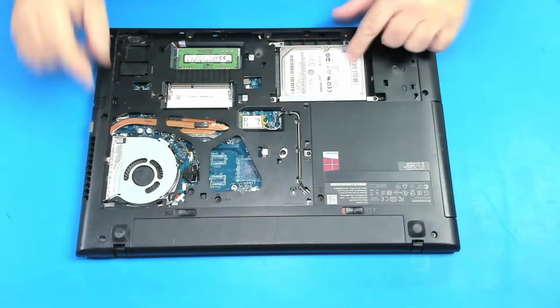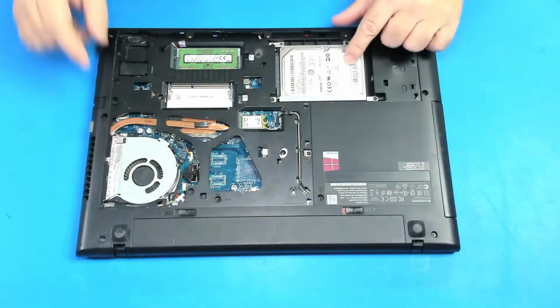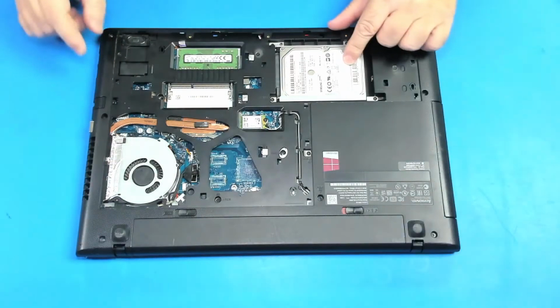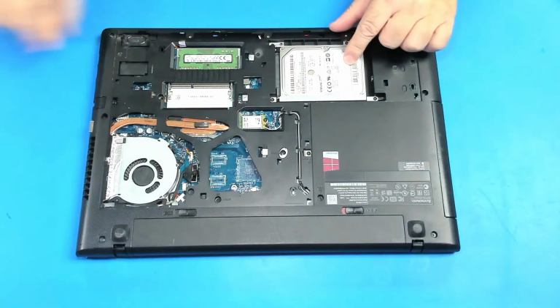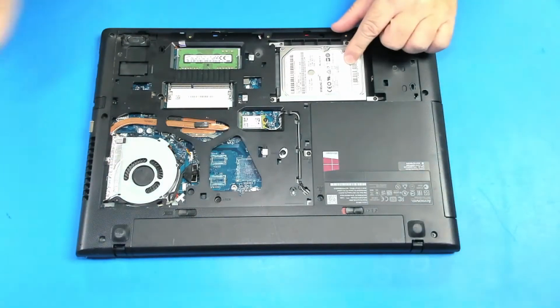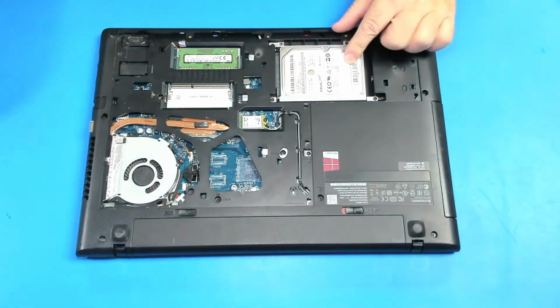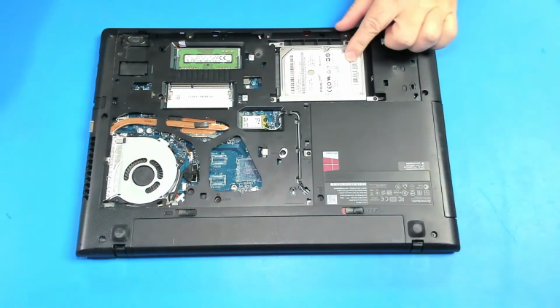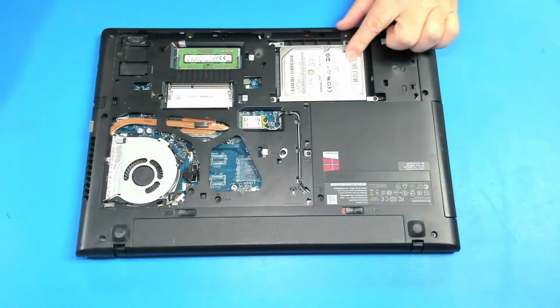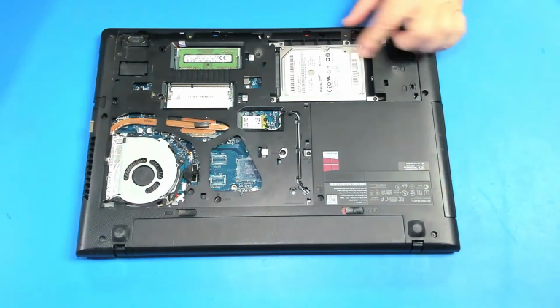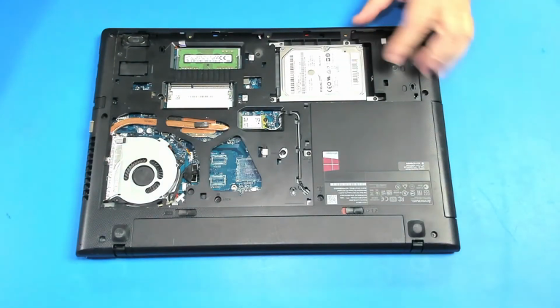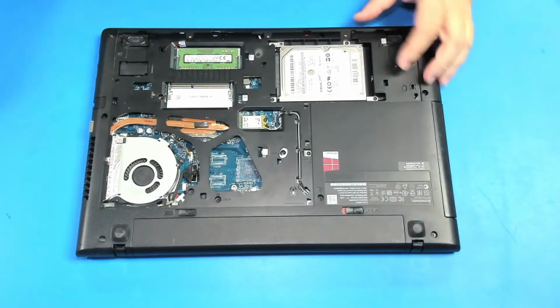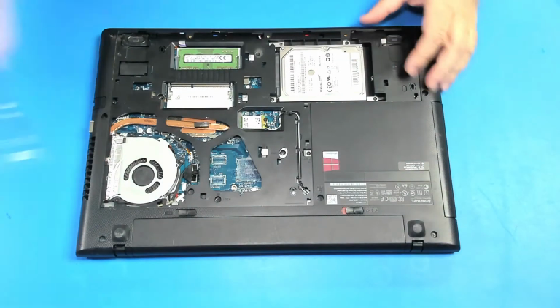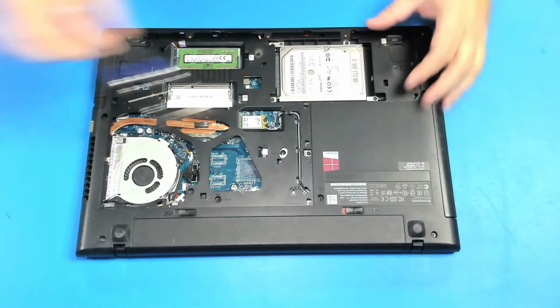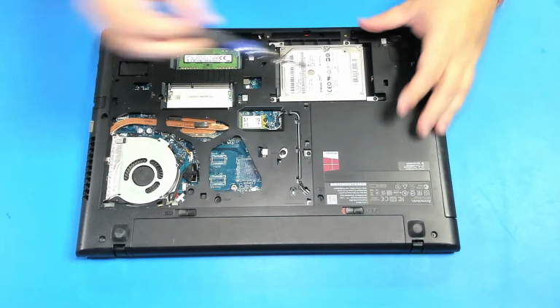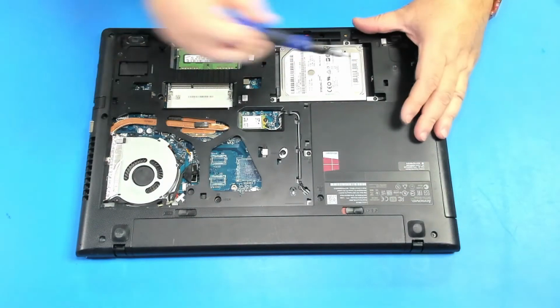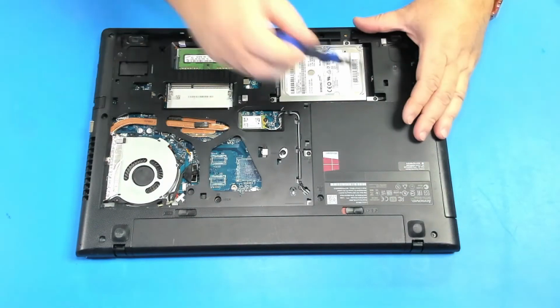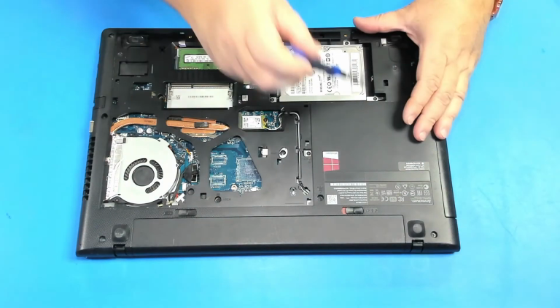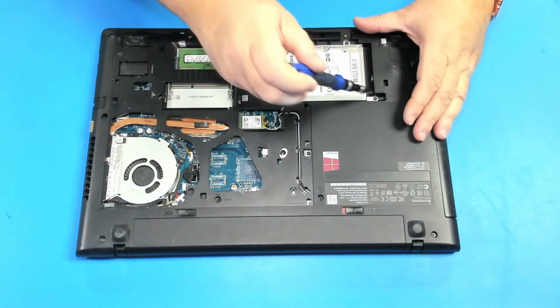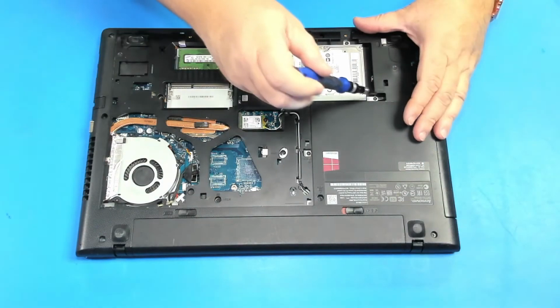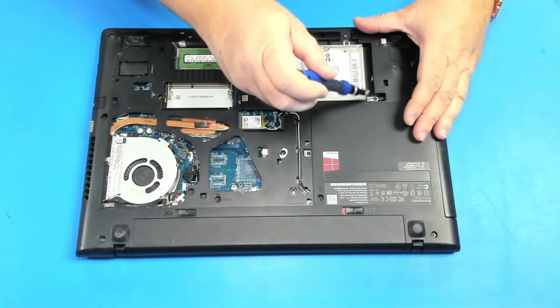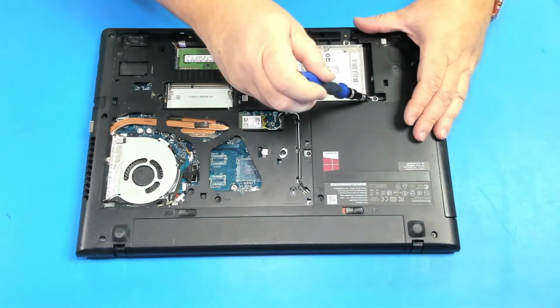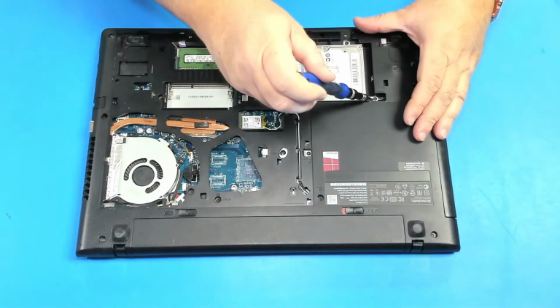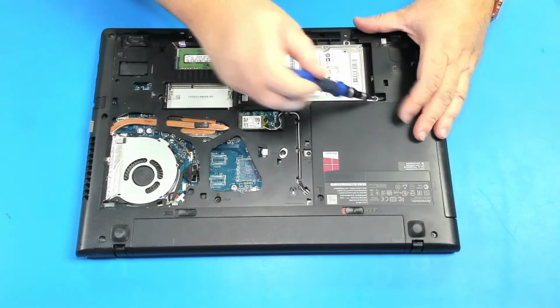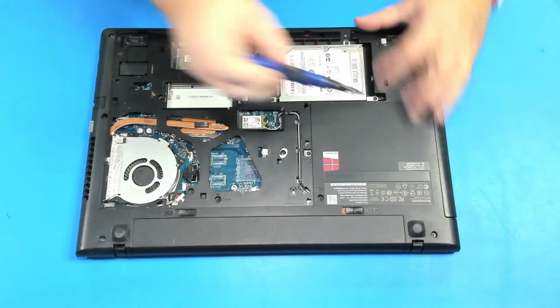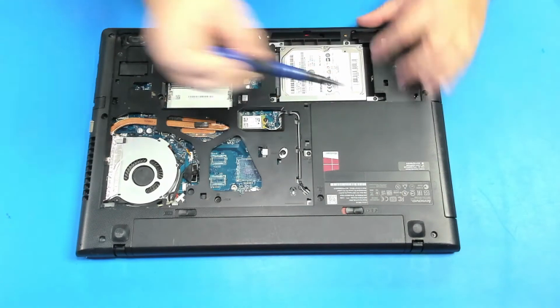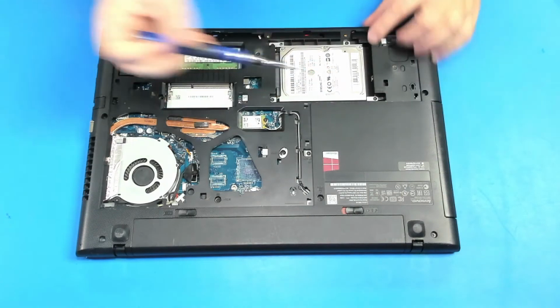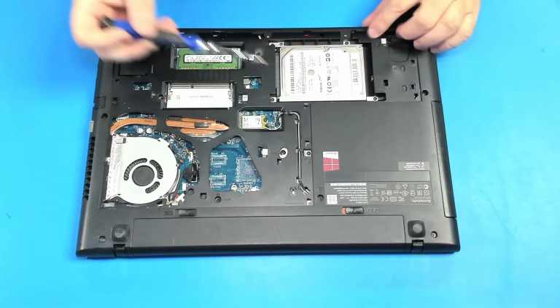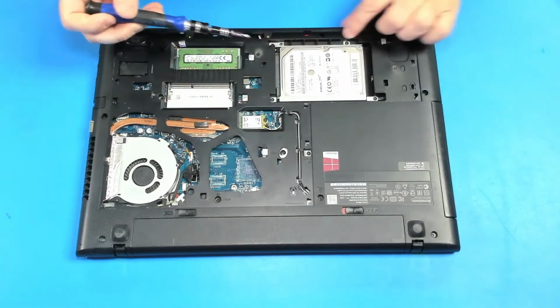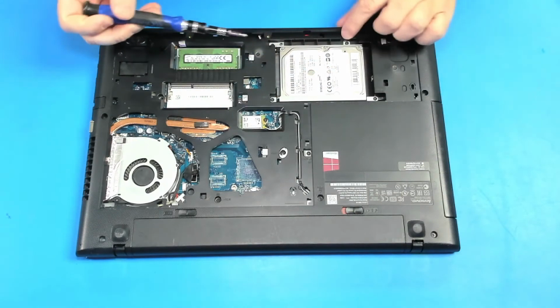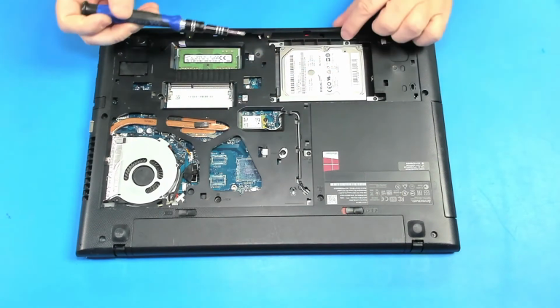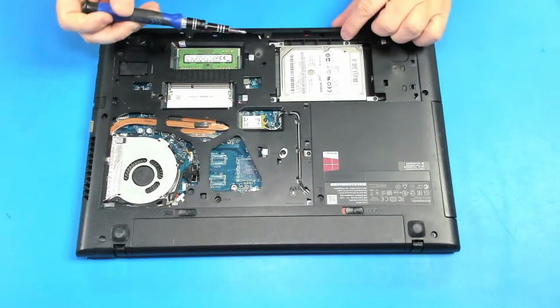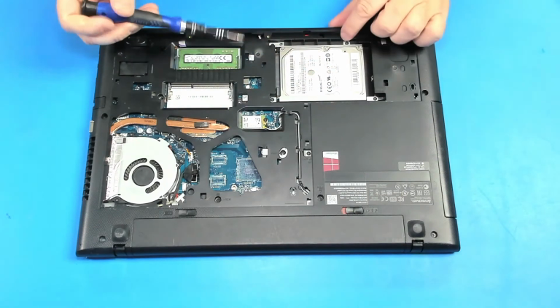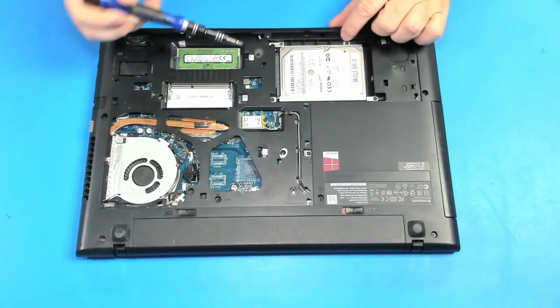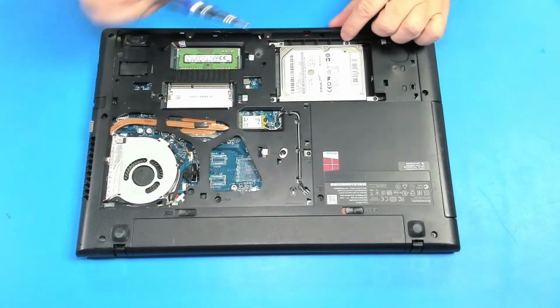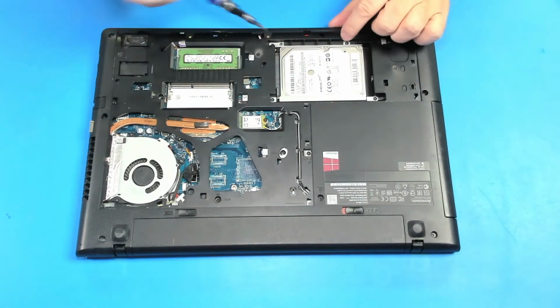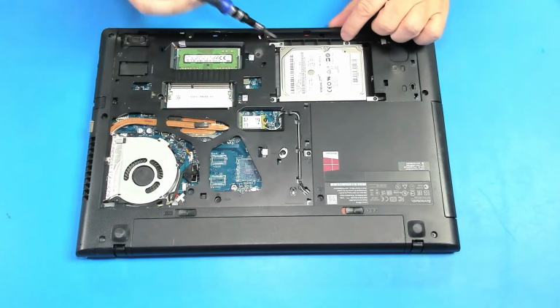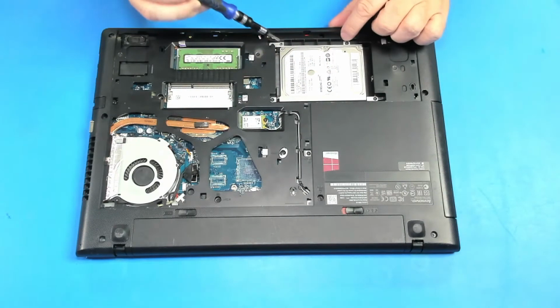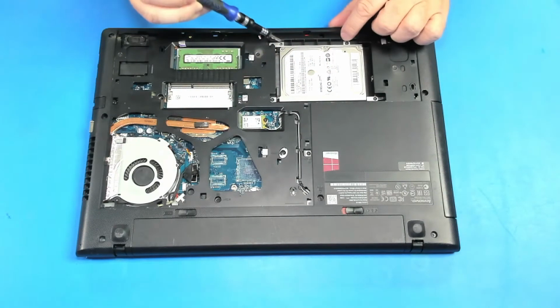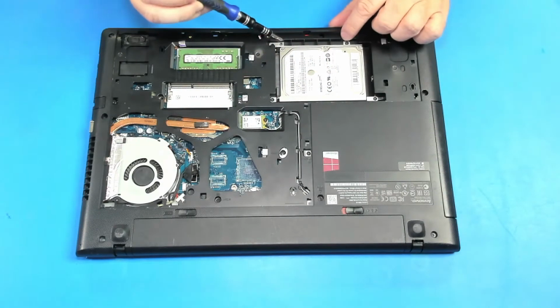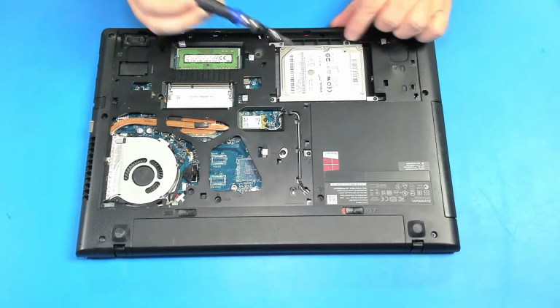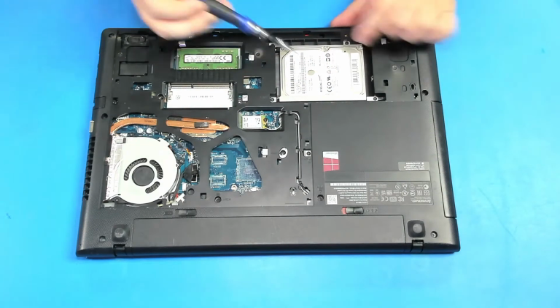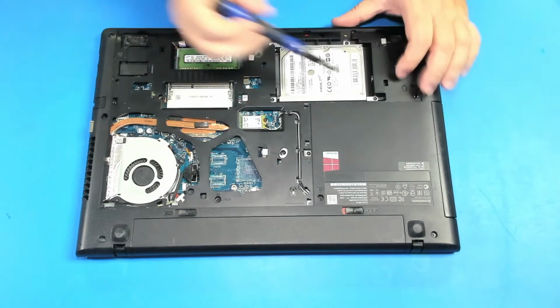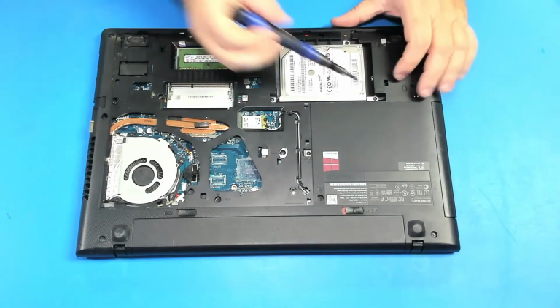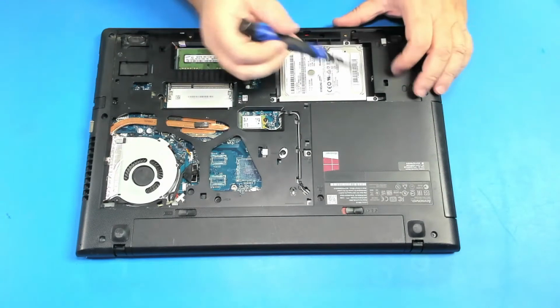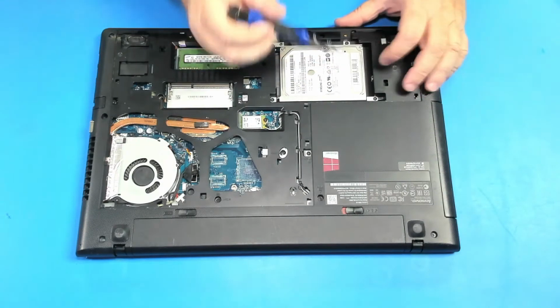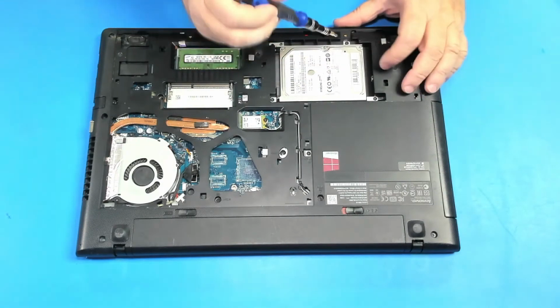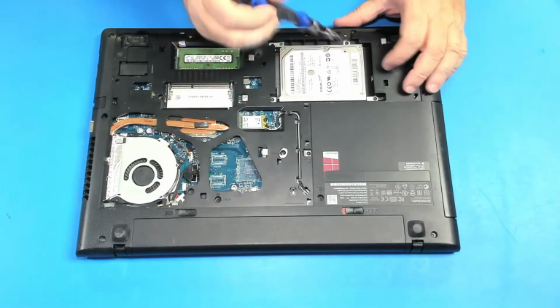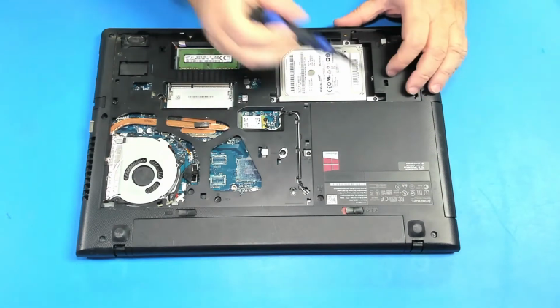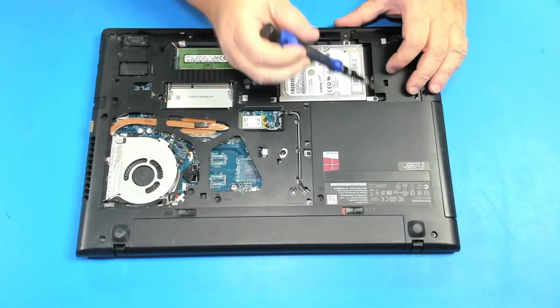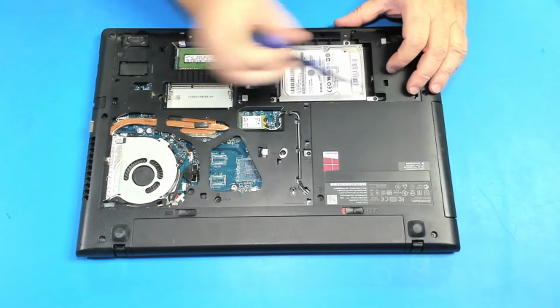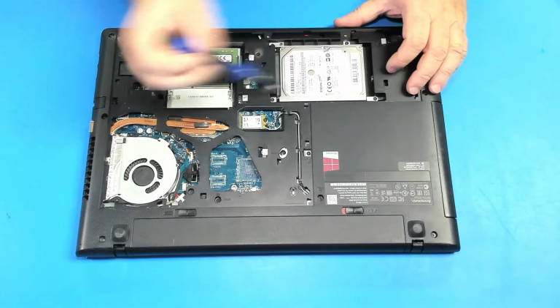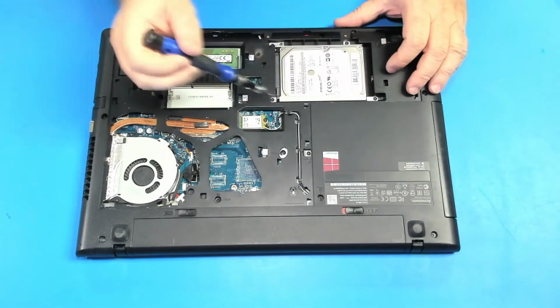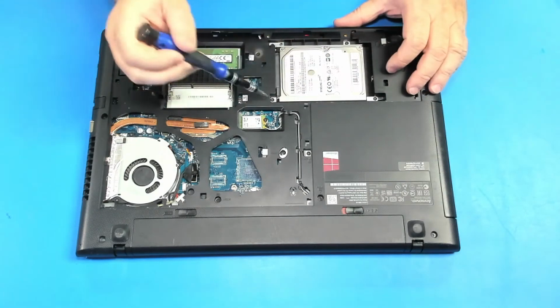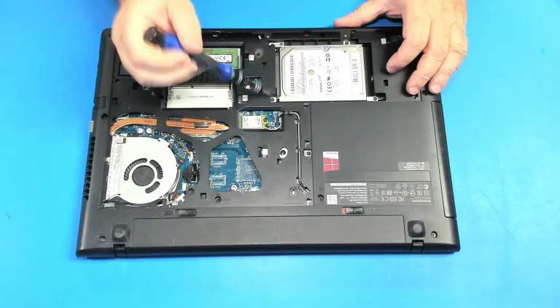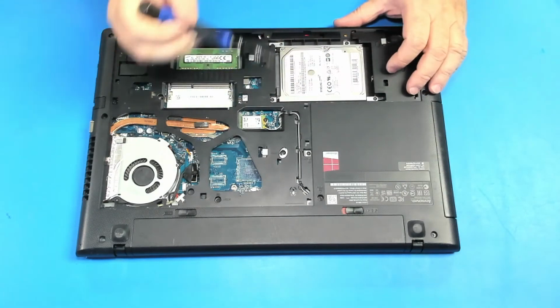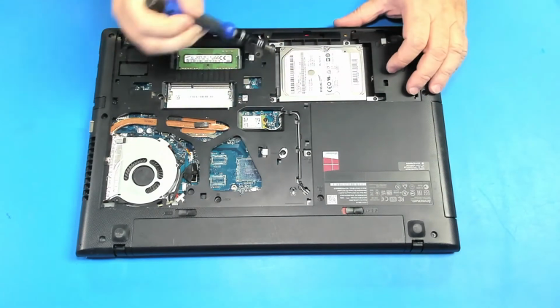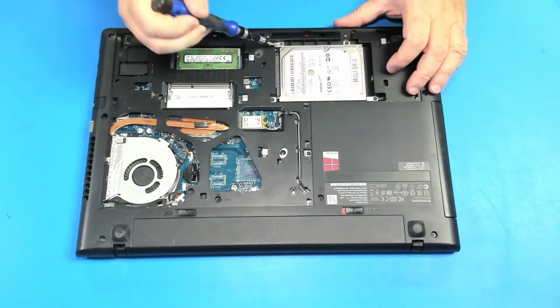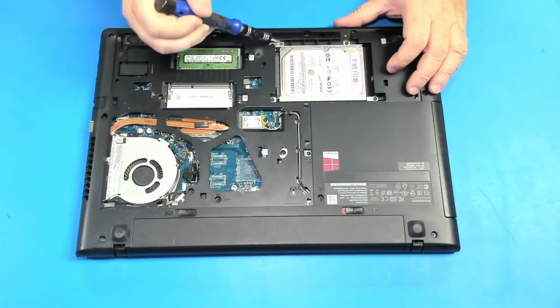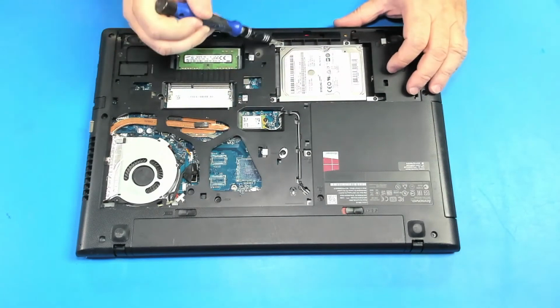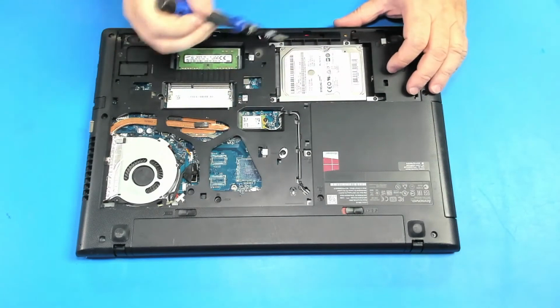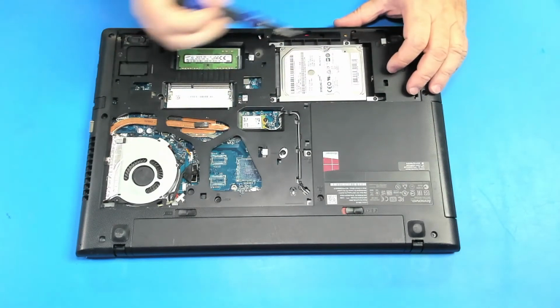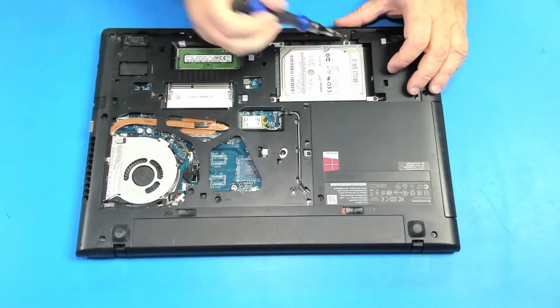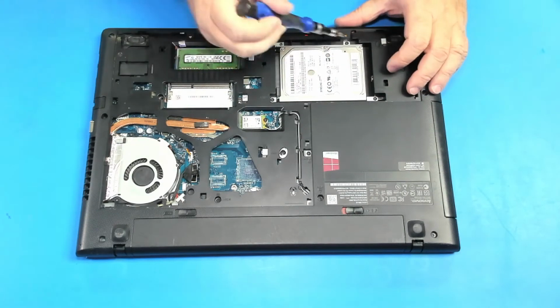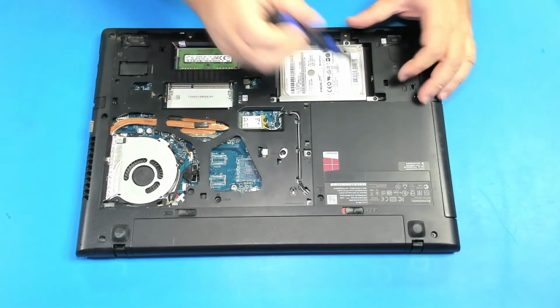Here's your hard drive. Let's remove these four screws — one, two, three and four.